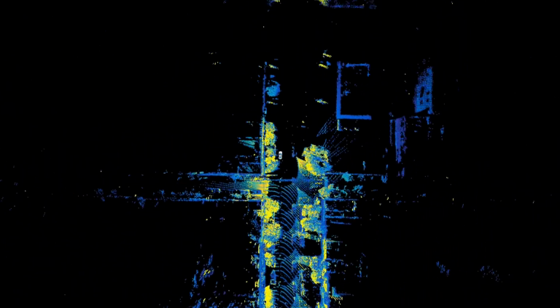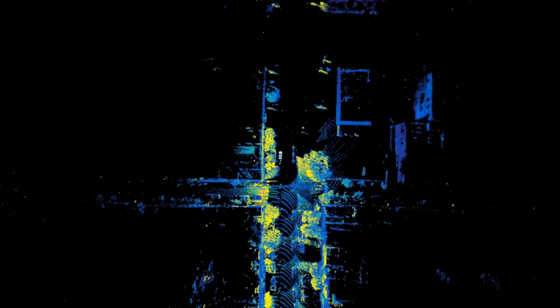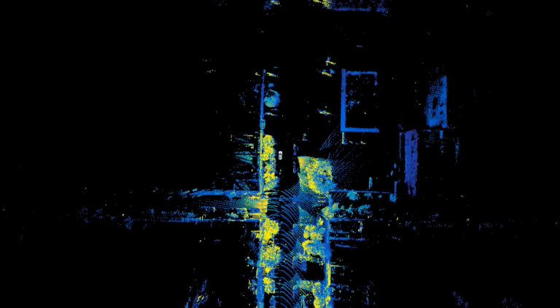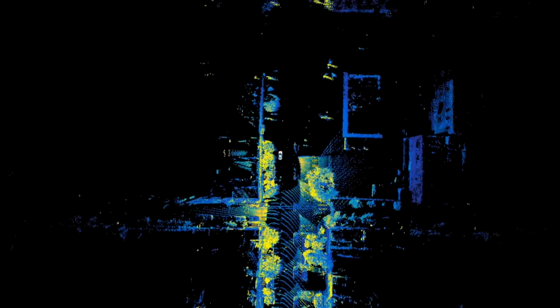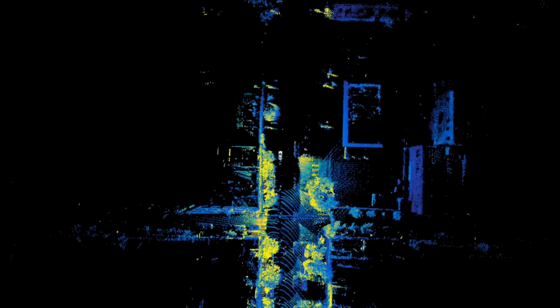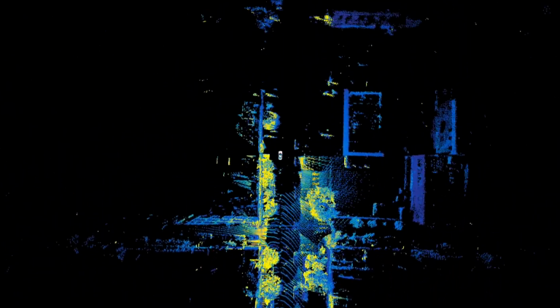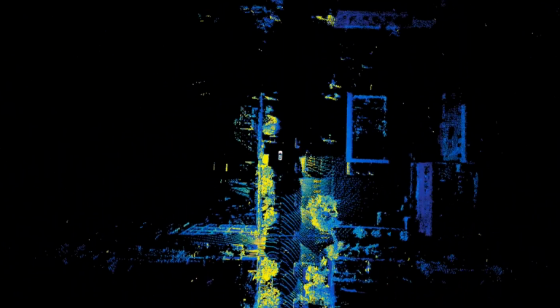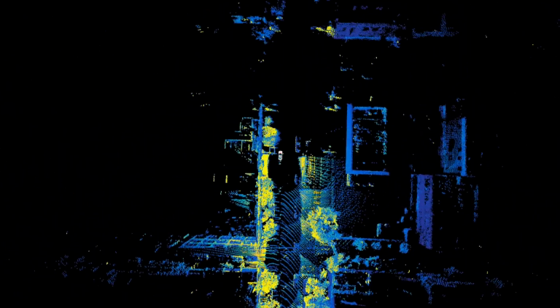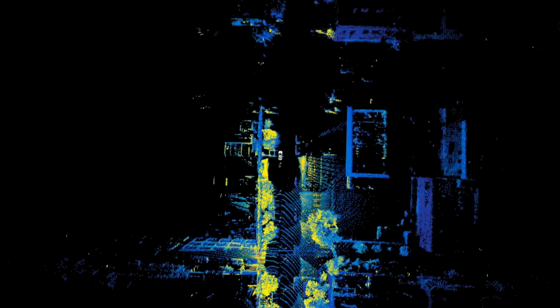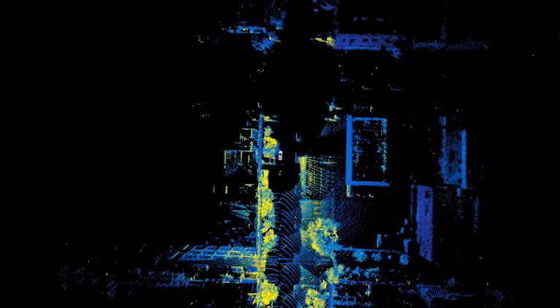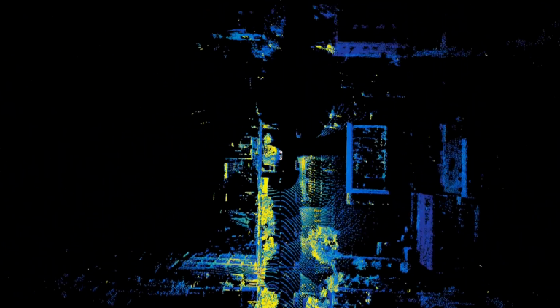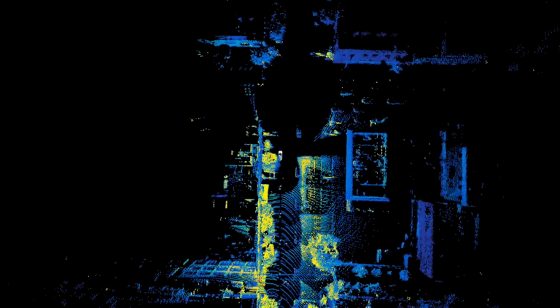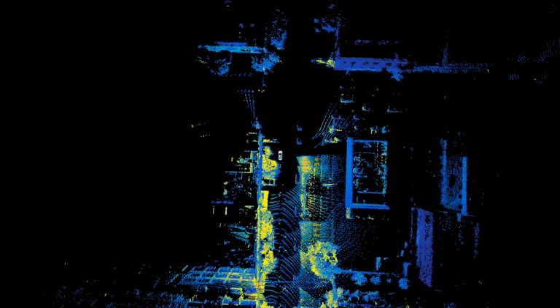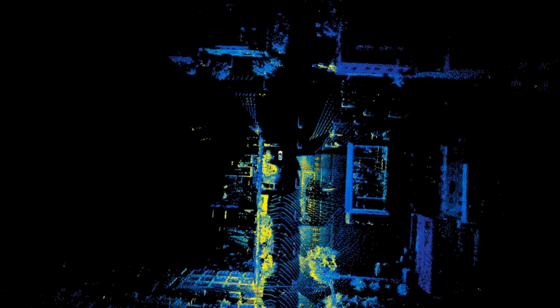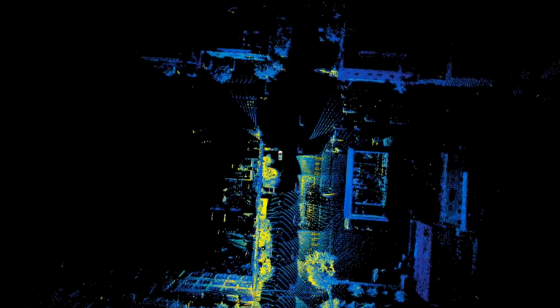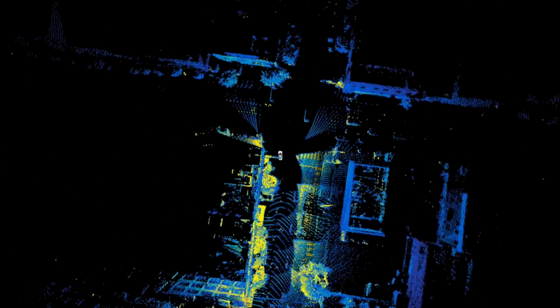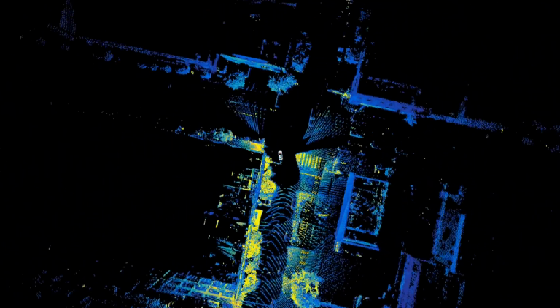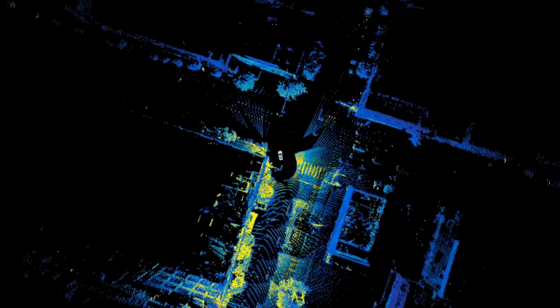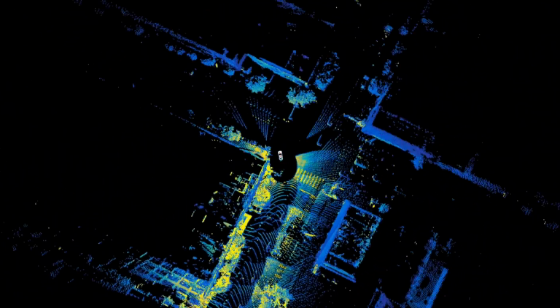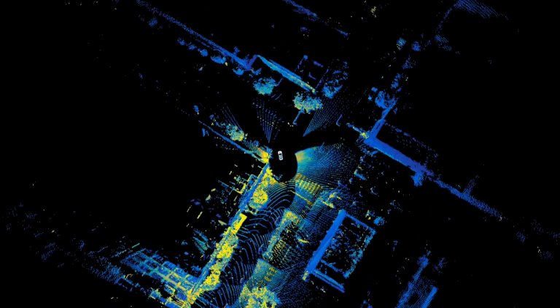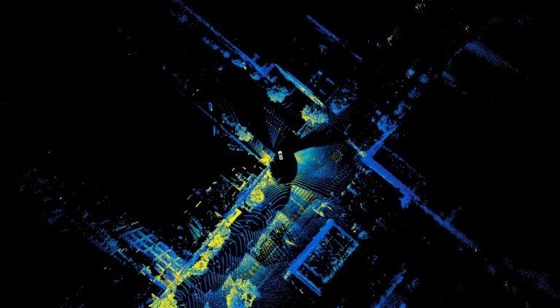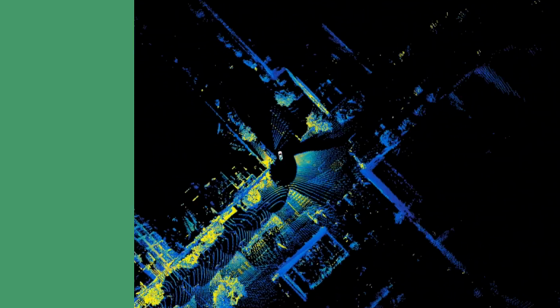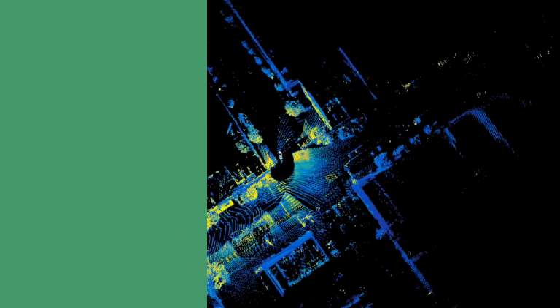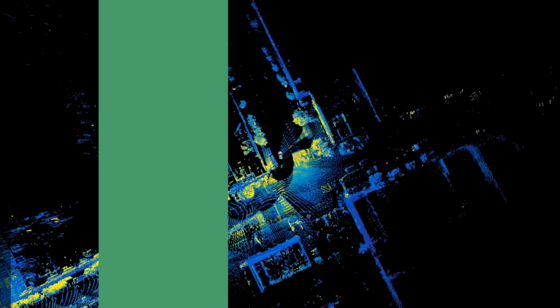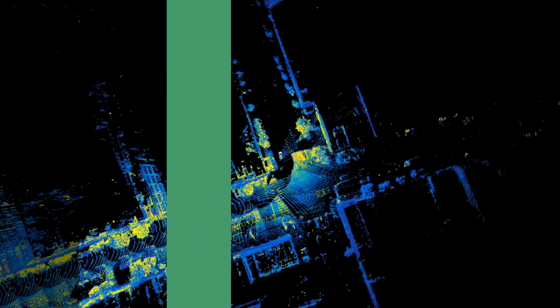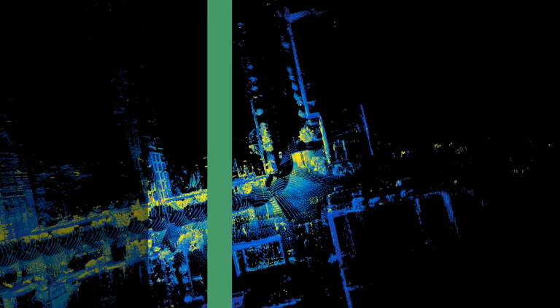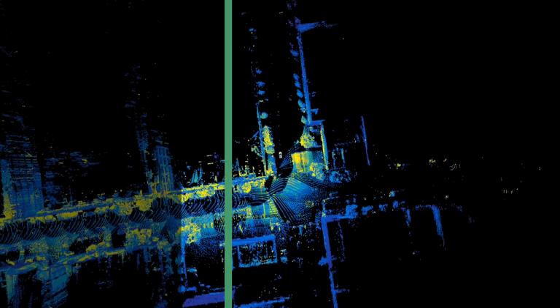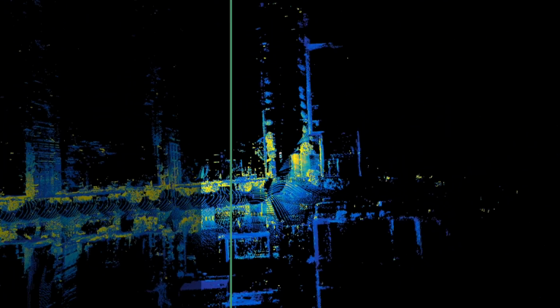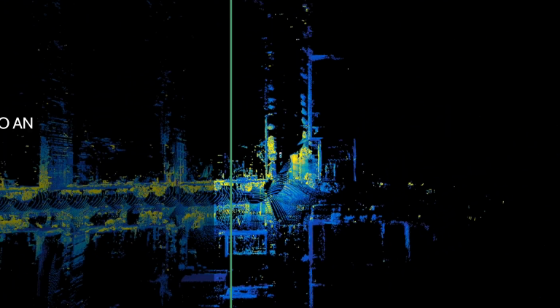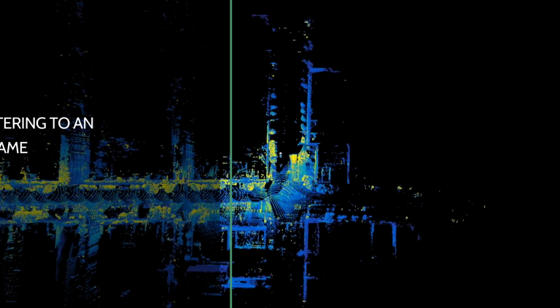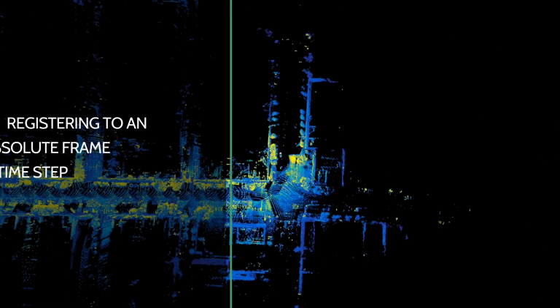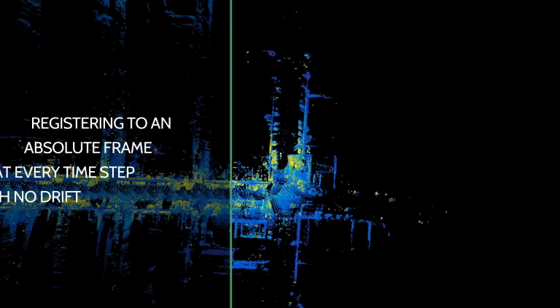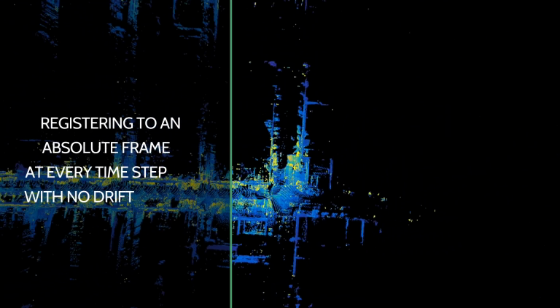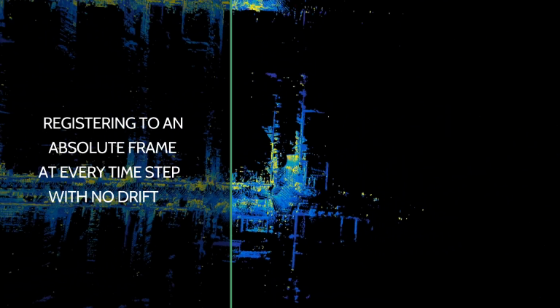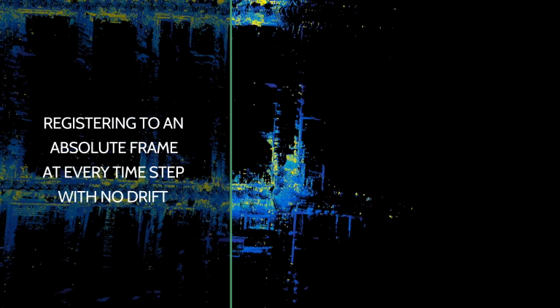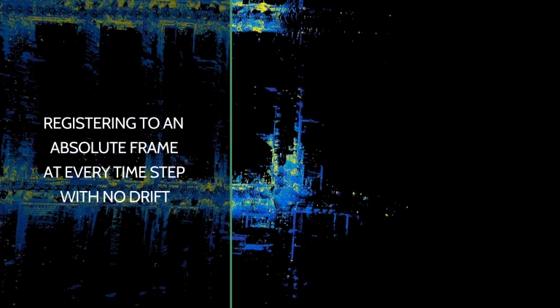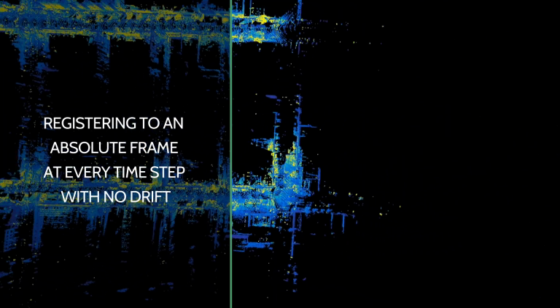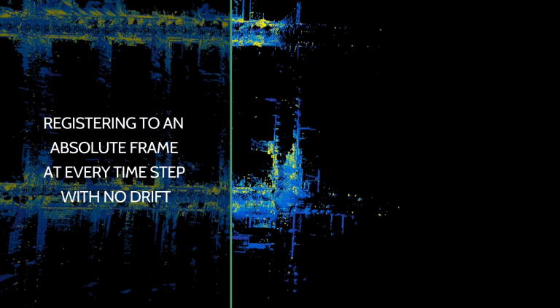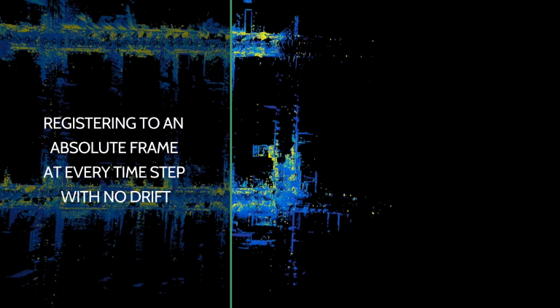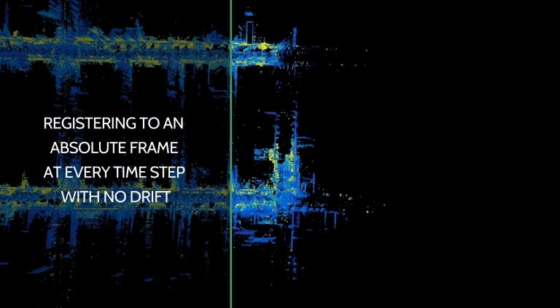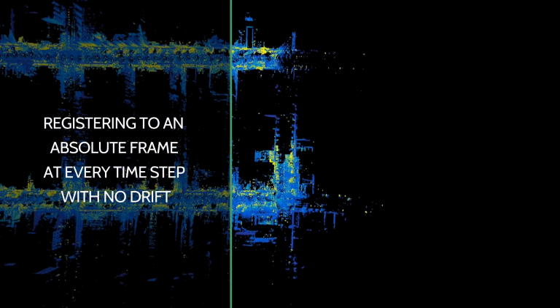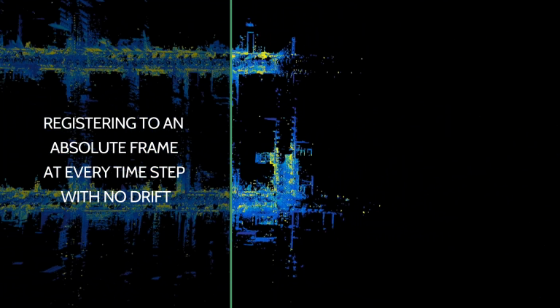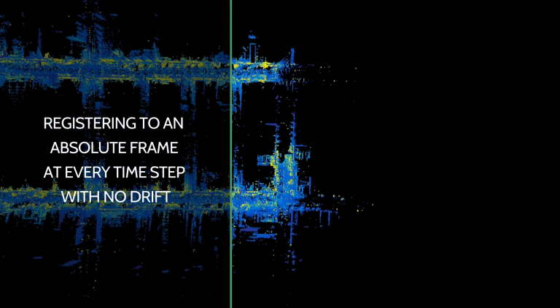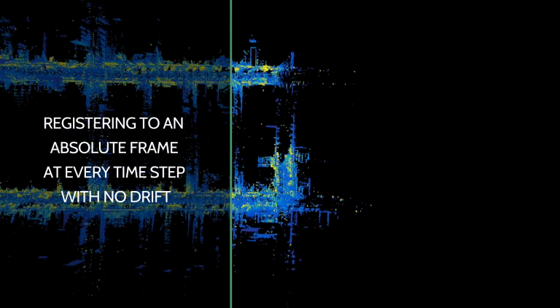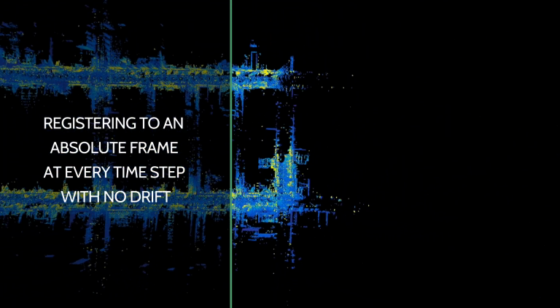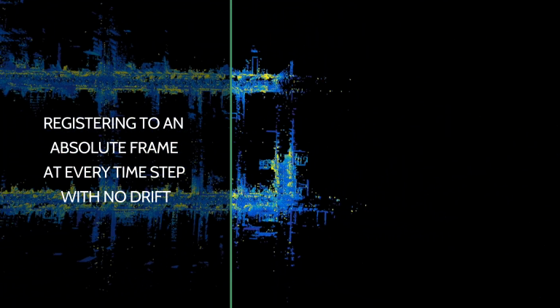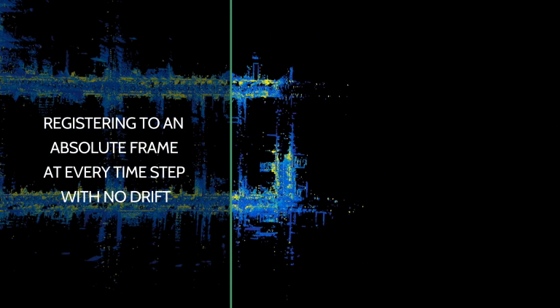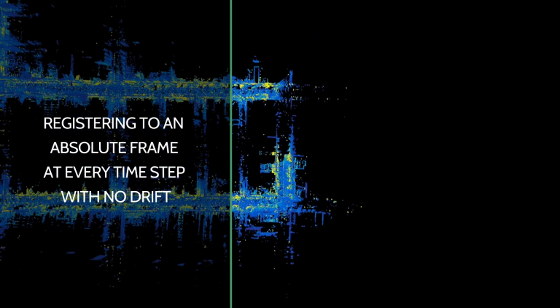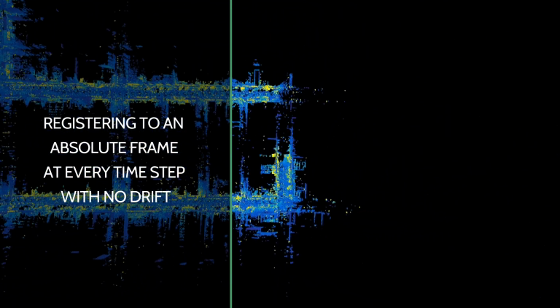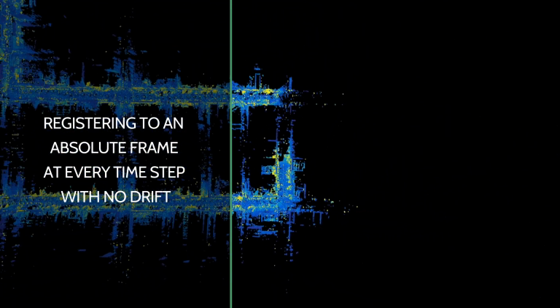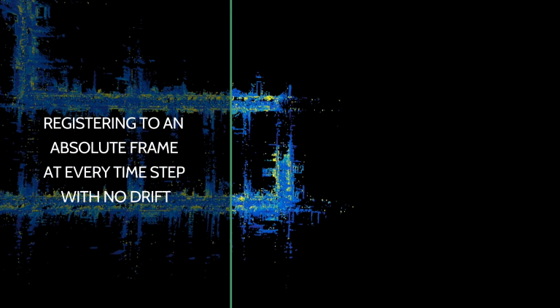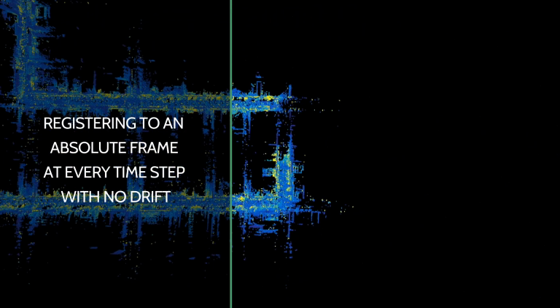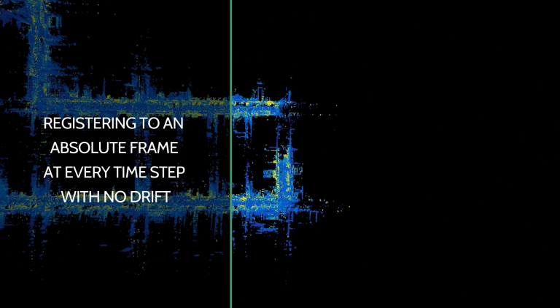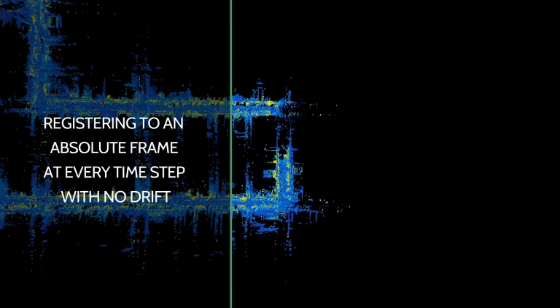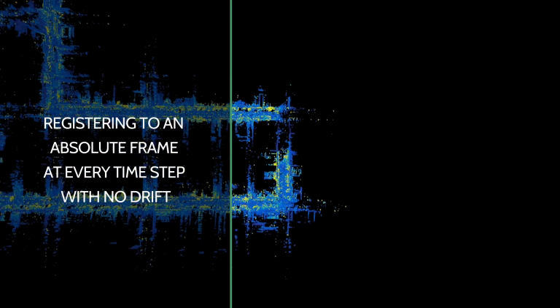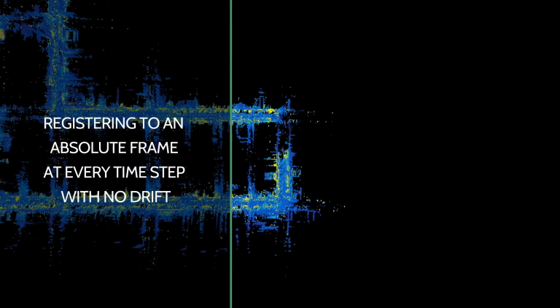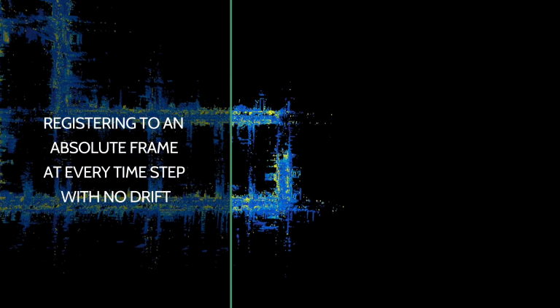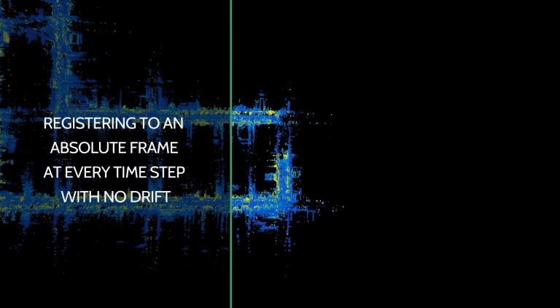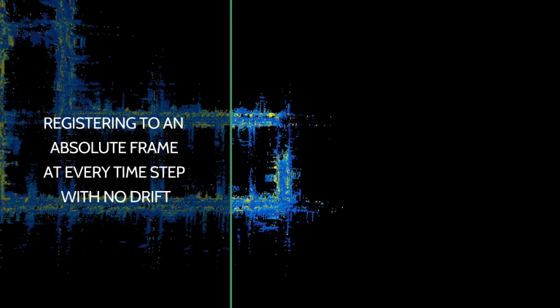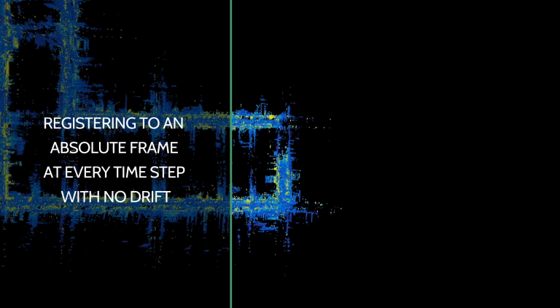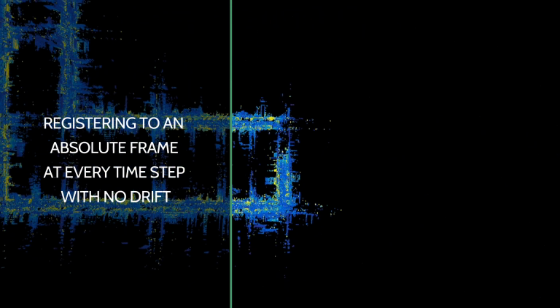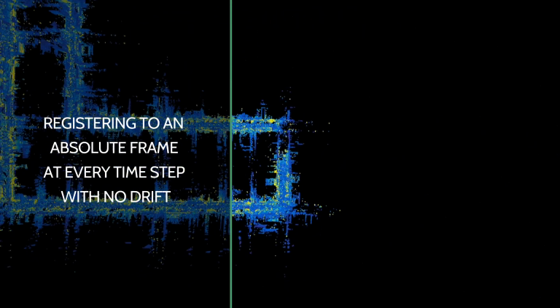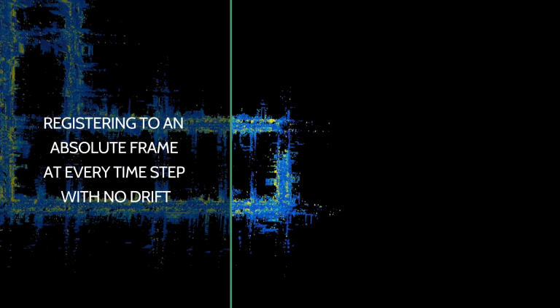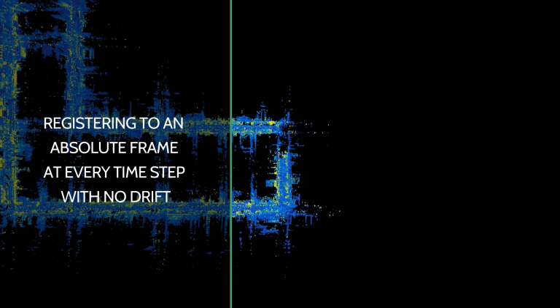As we return to the starting location, we are registering to an absolute frame at every time step, with no drift.